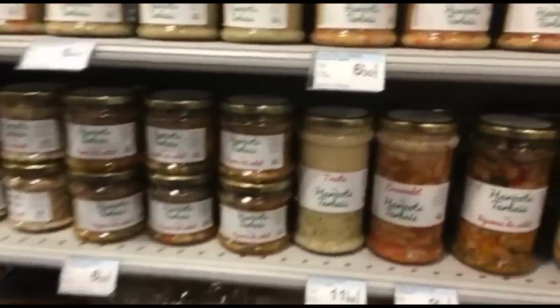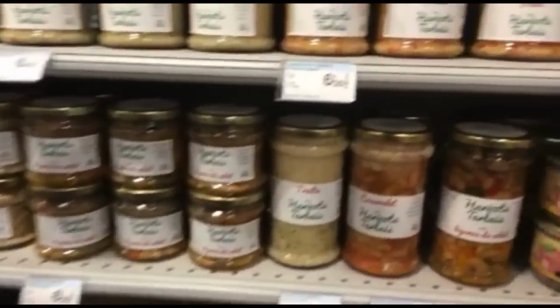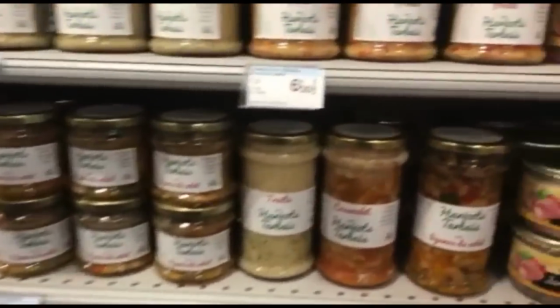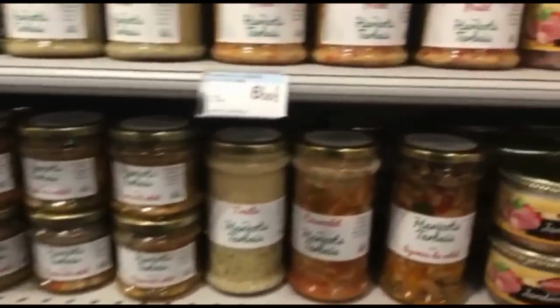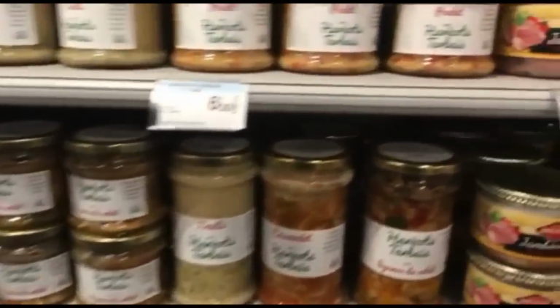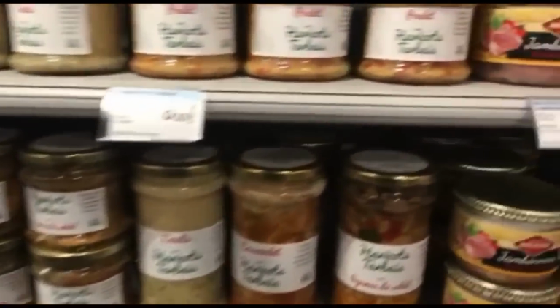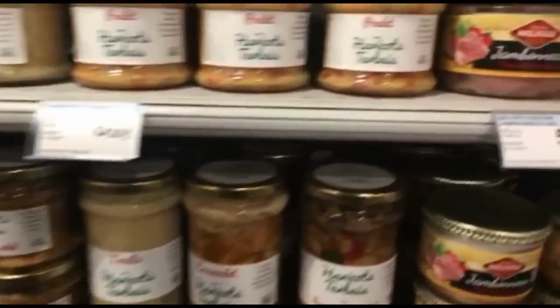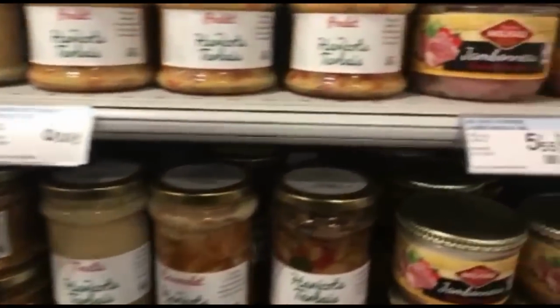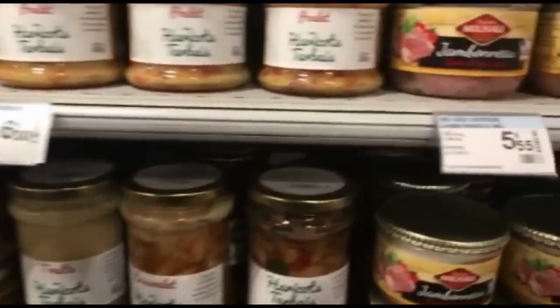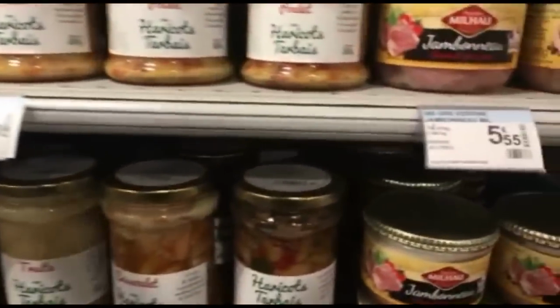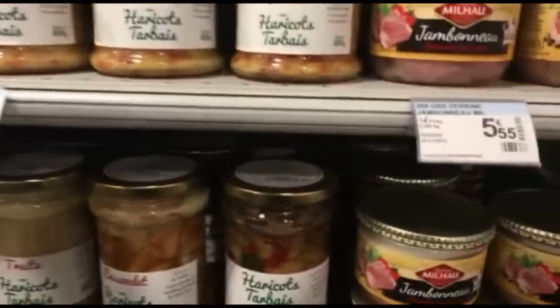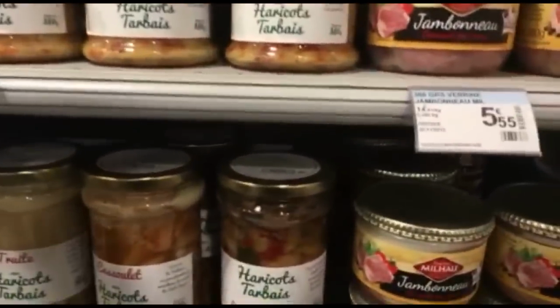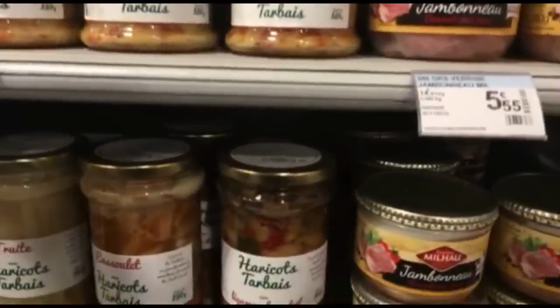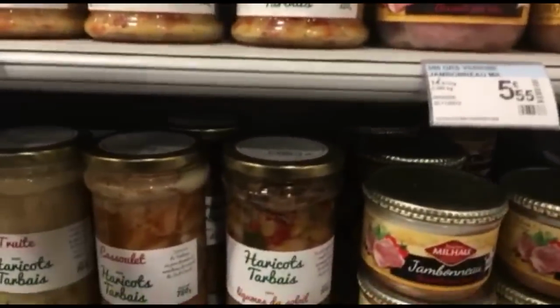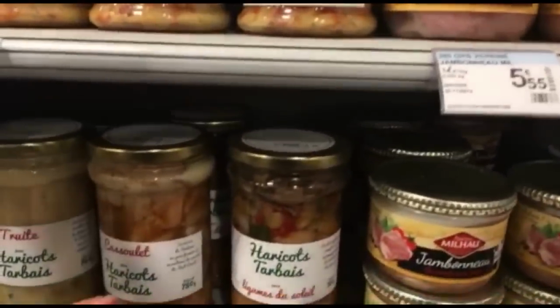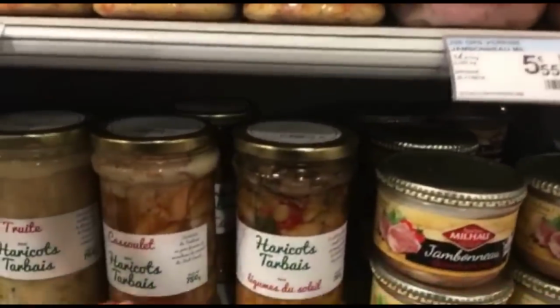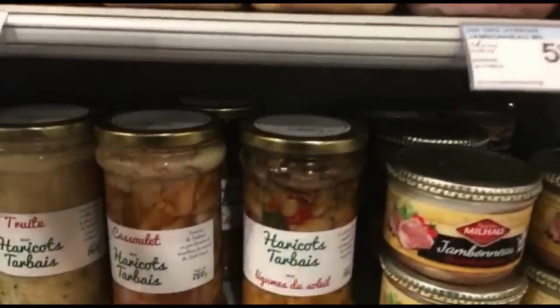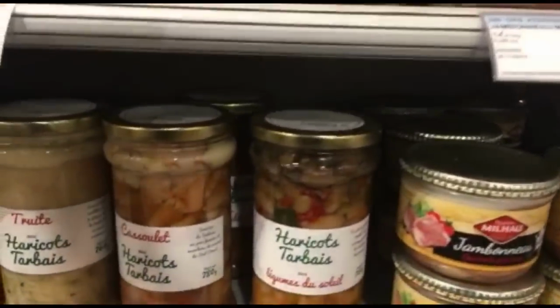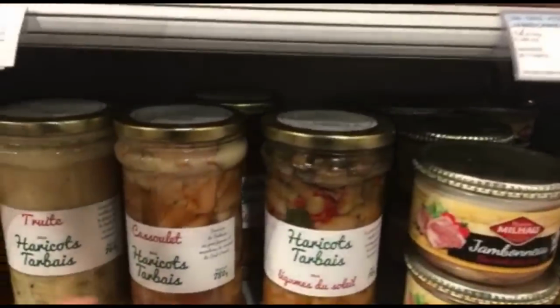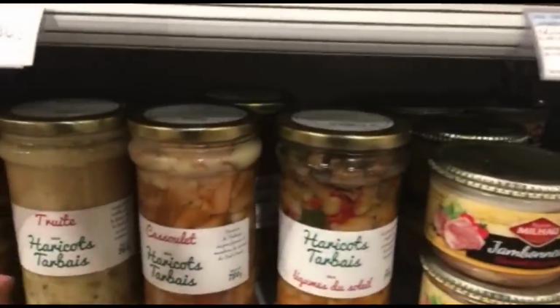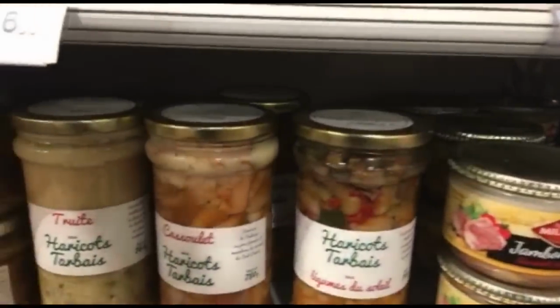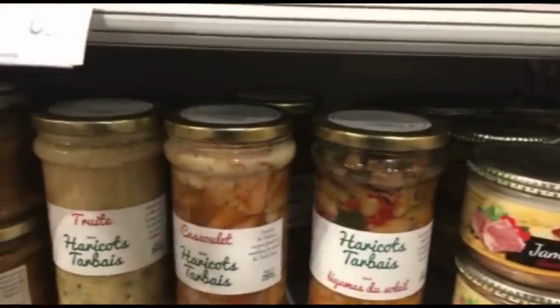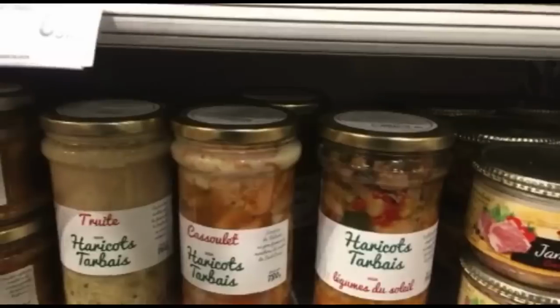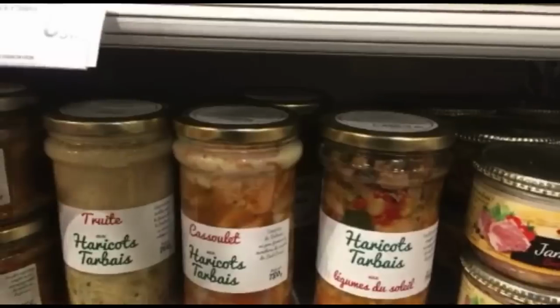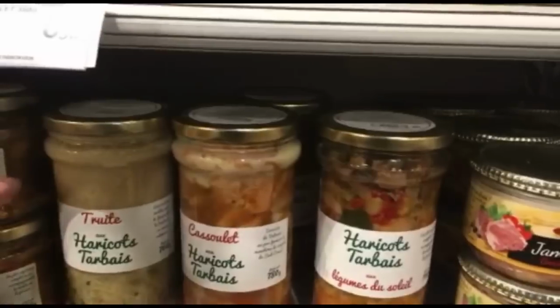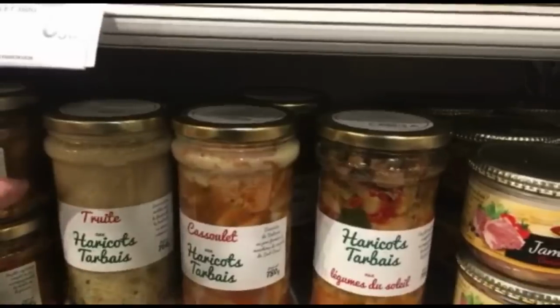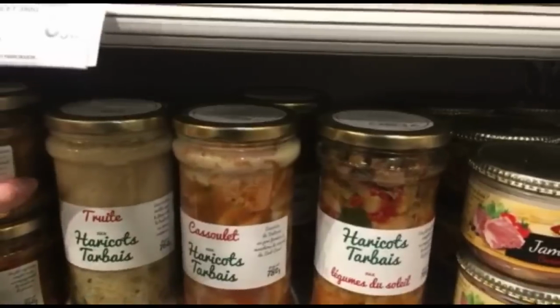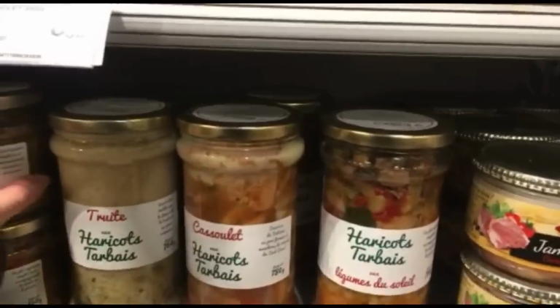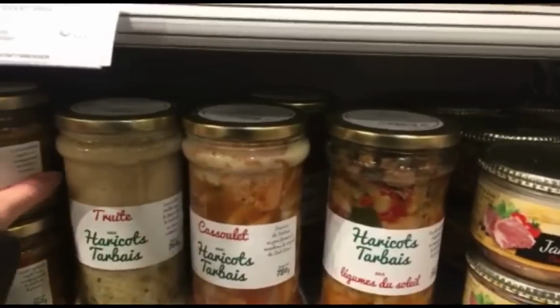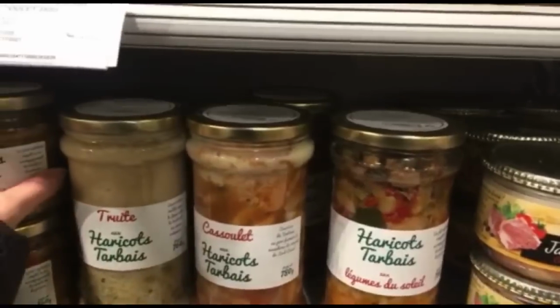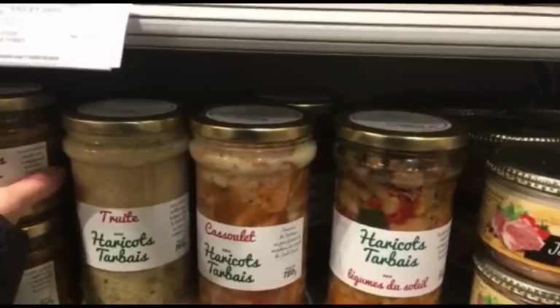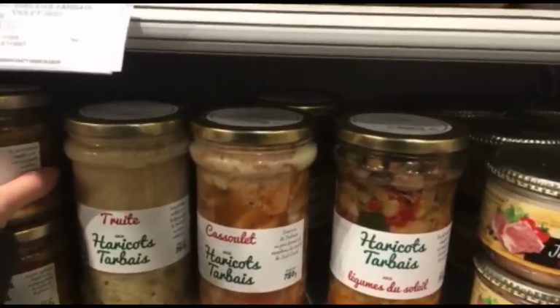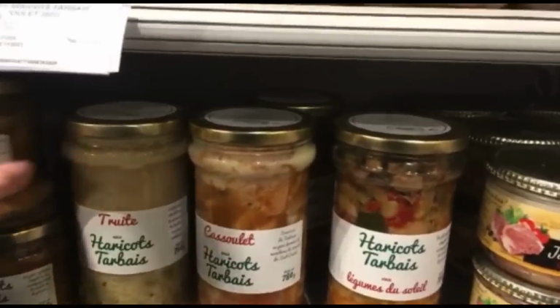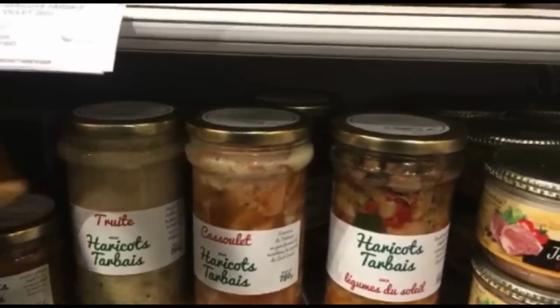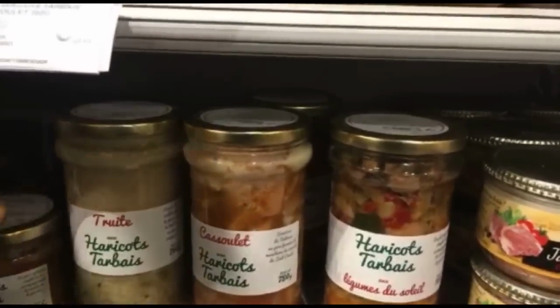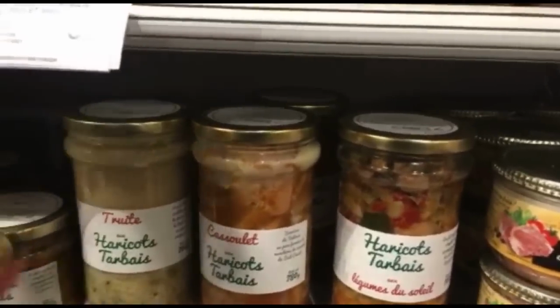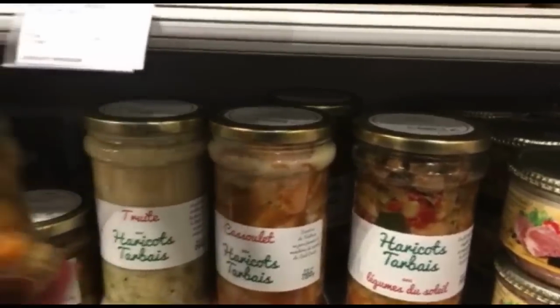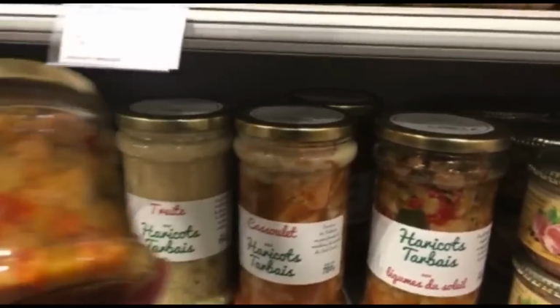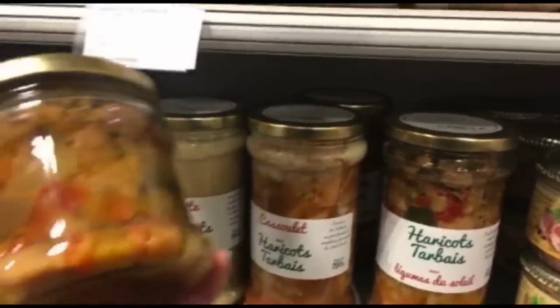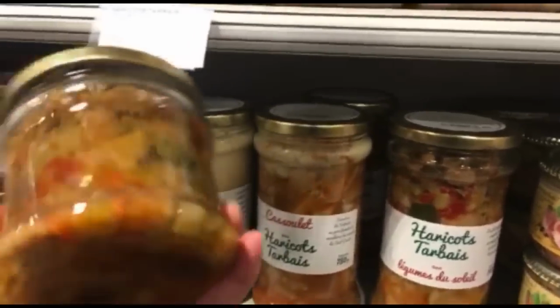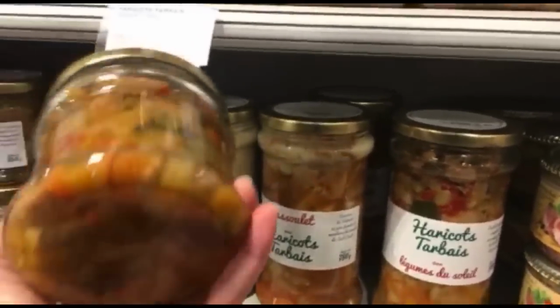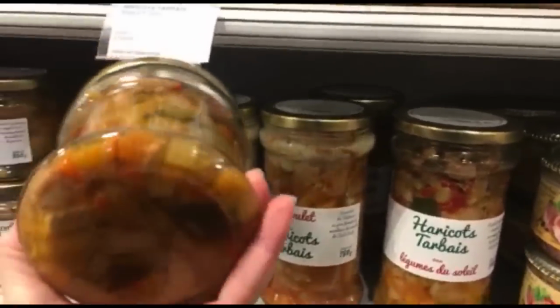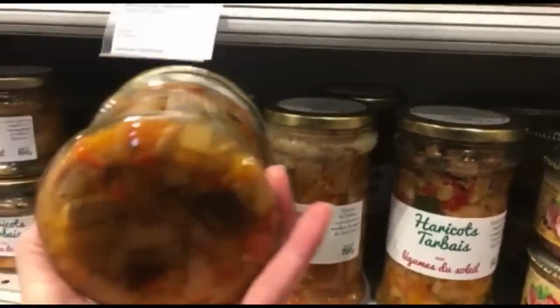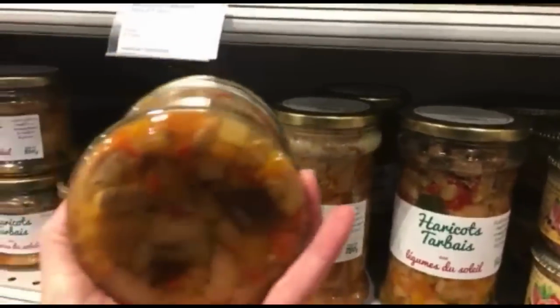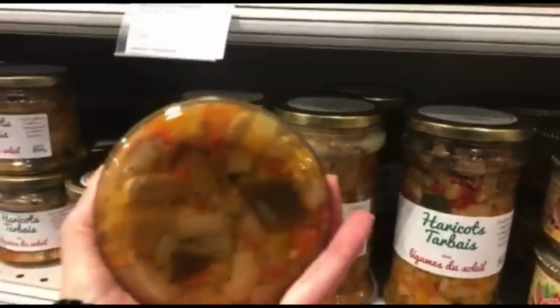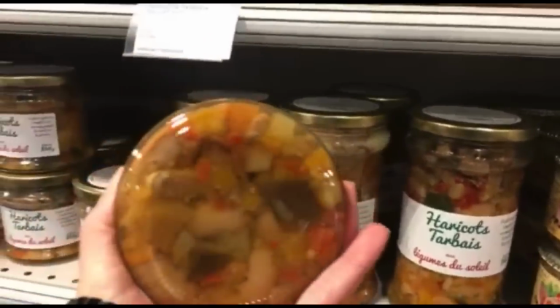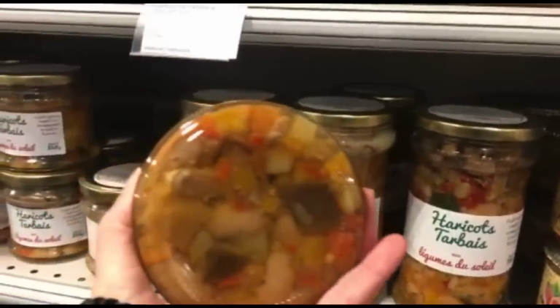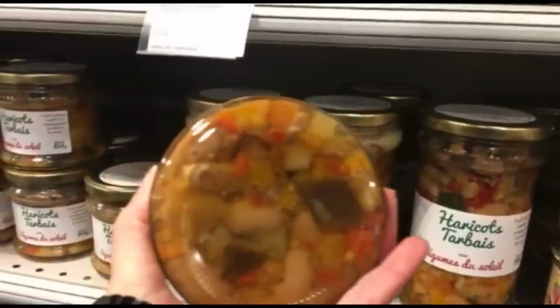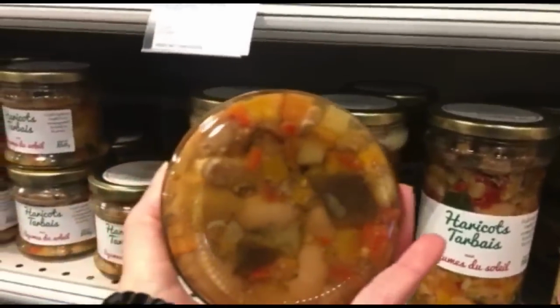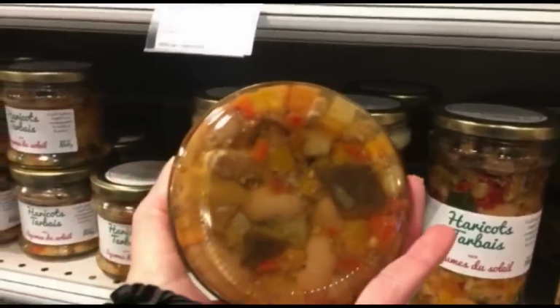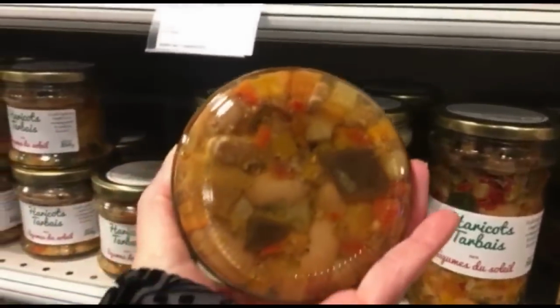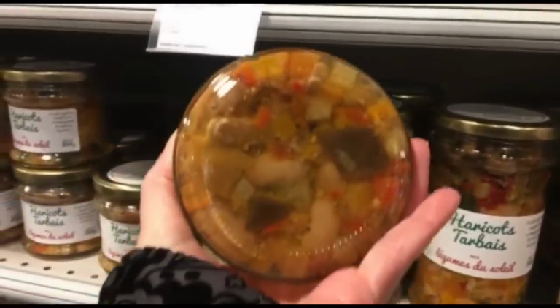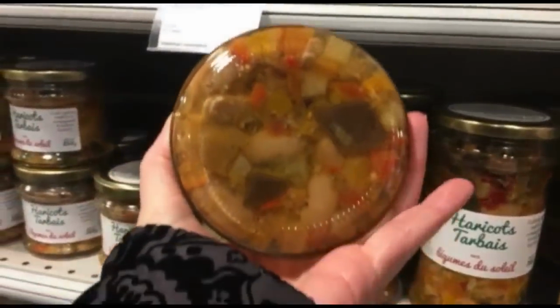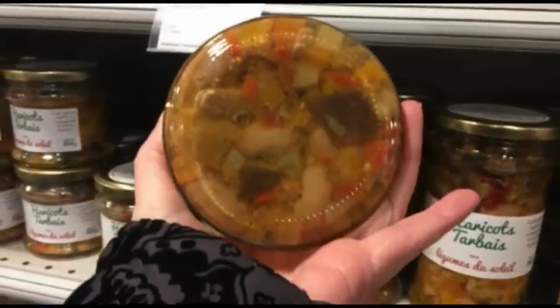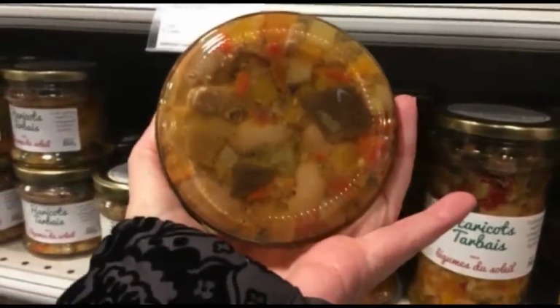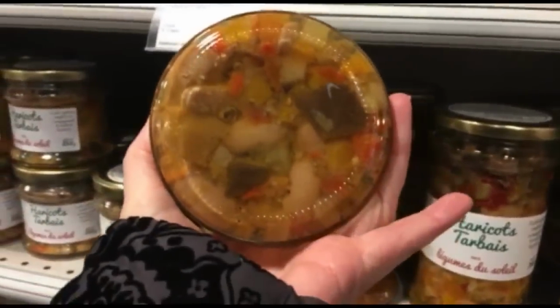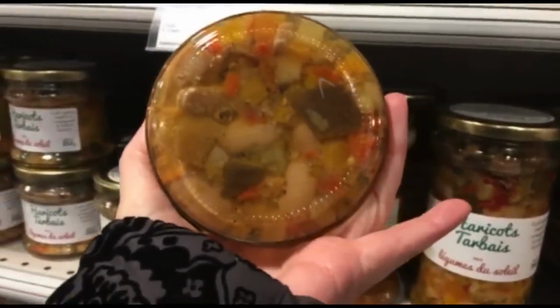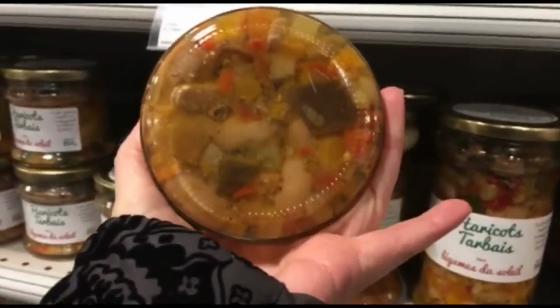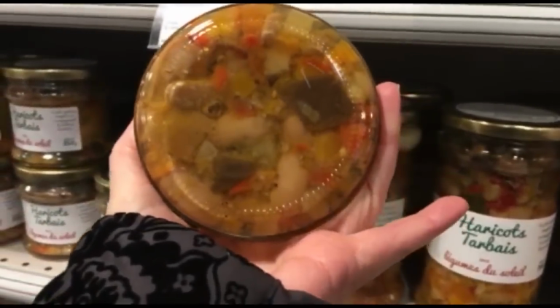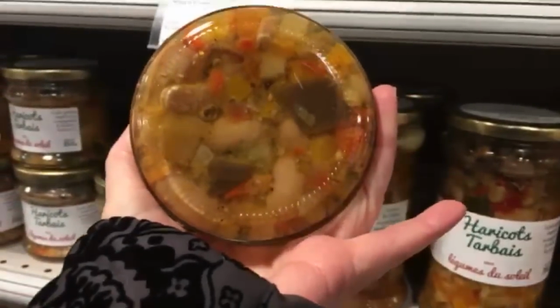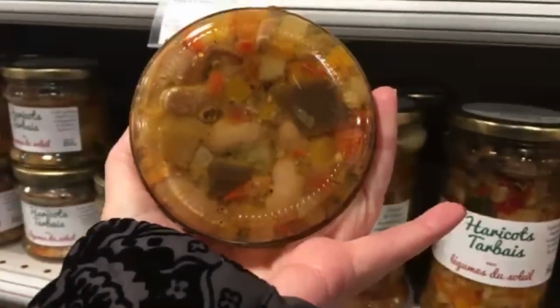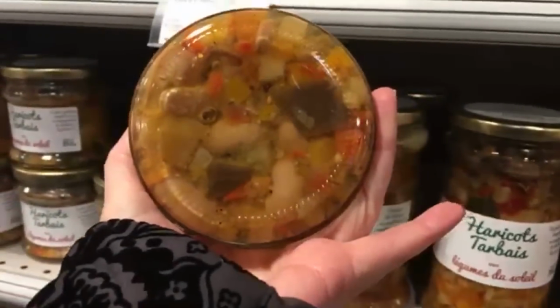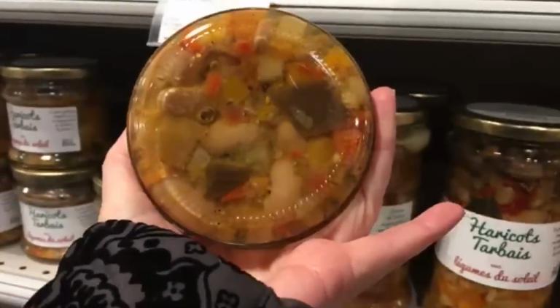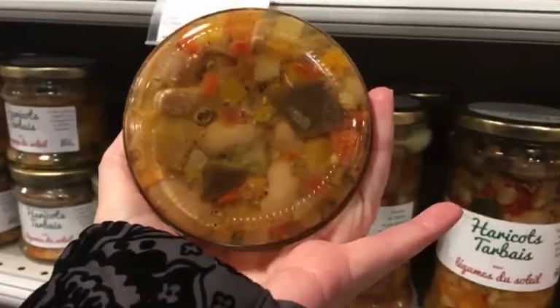Here we have some more specialties — haricots tarbés. You can see the big beans.